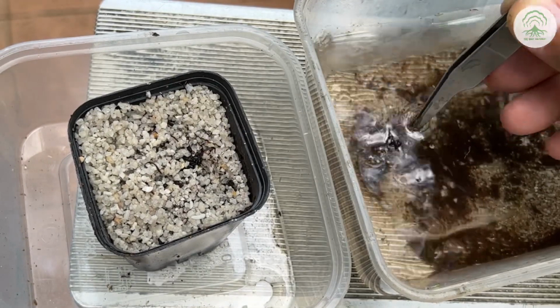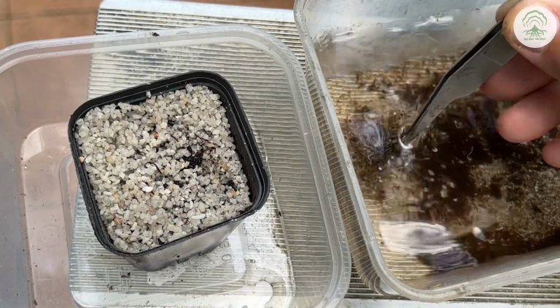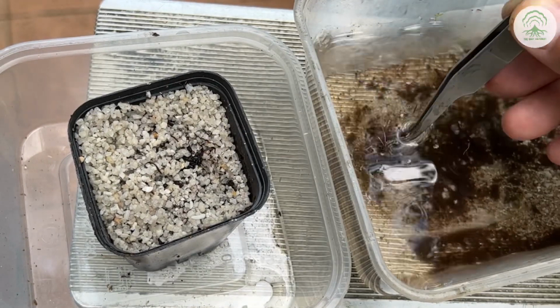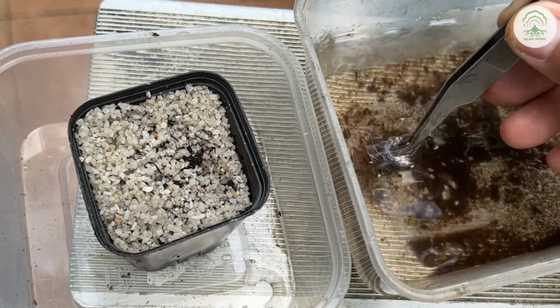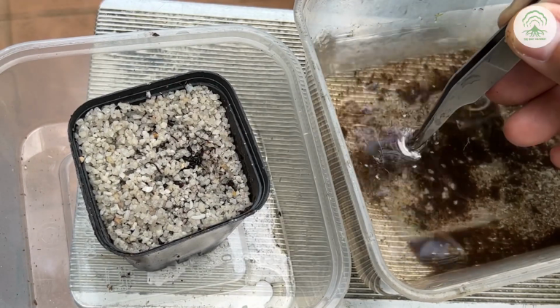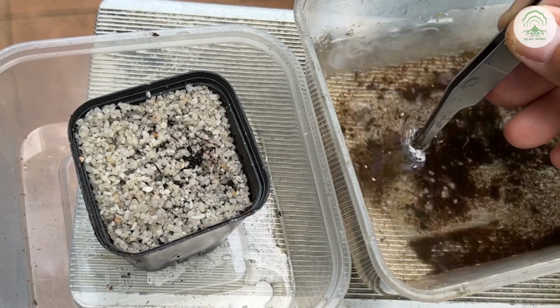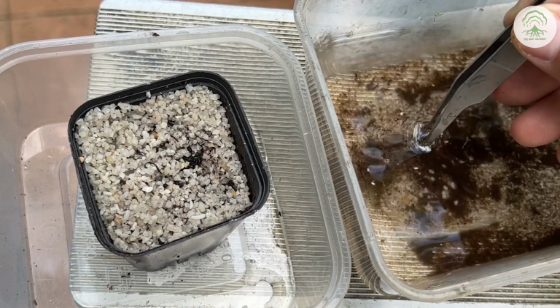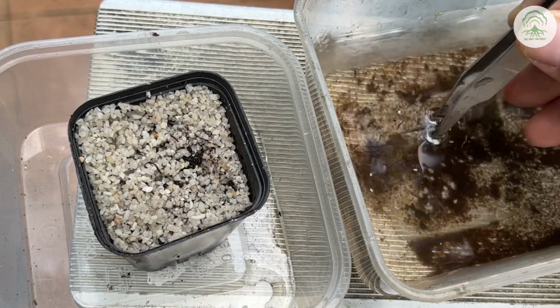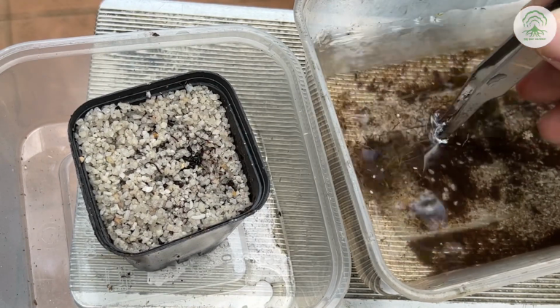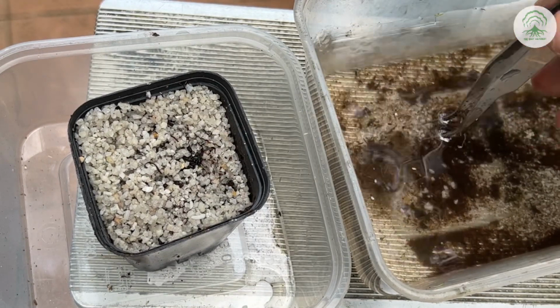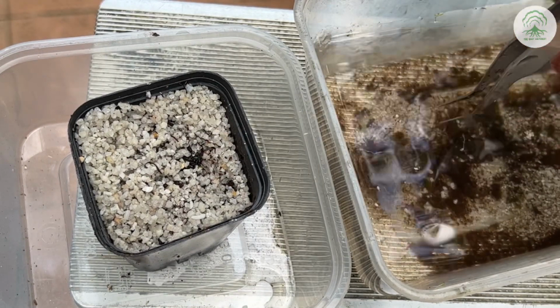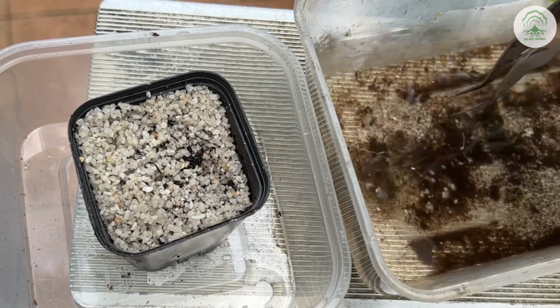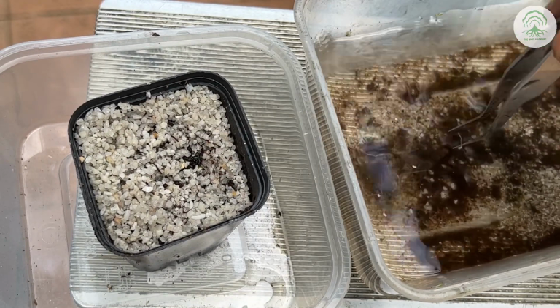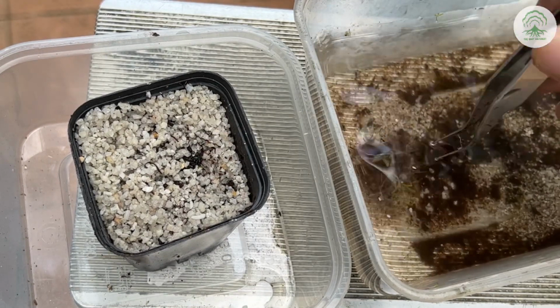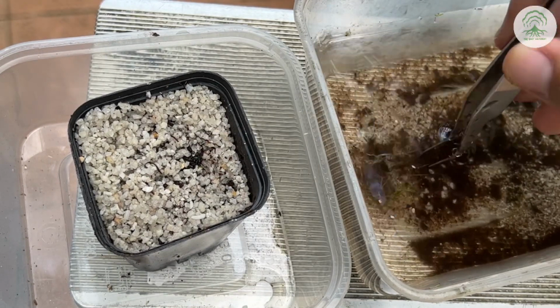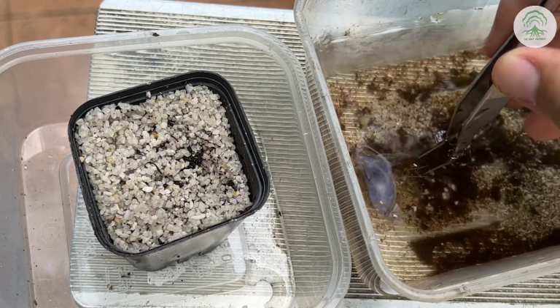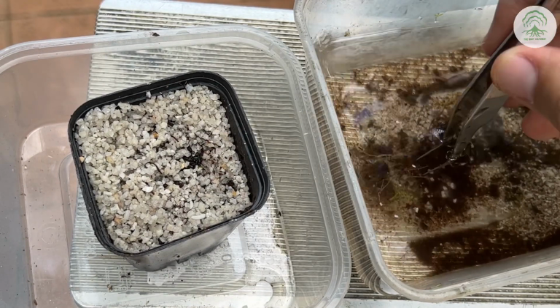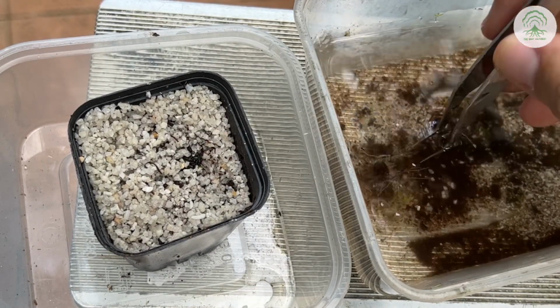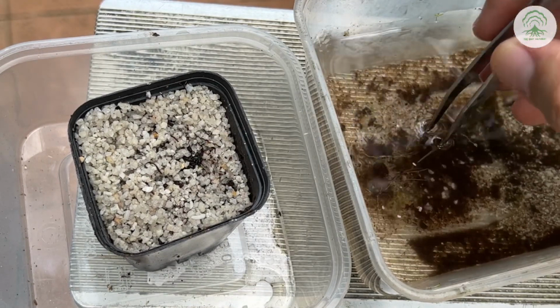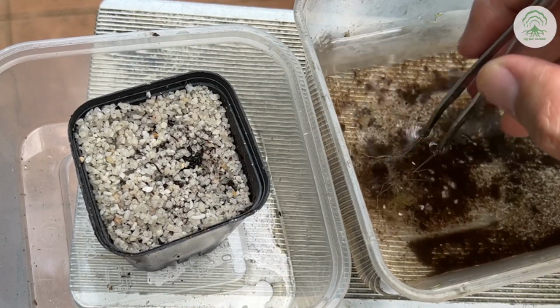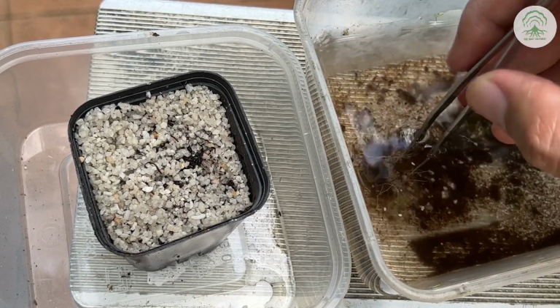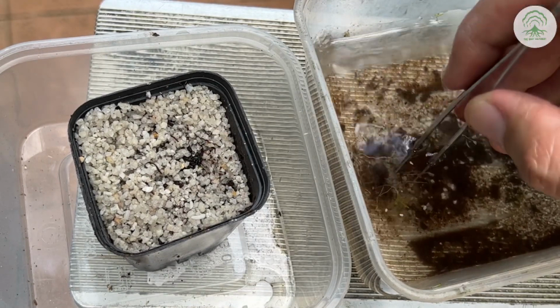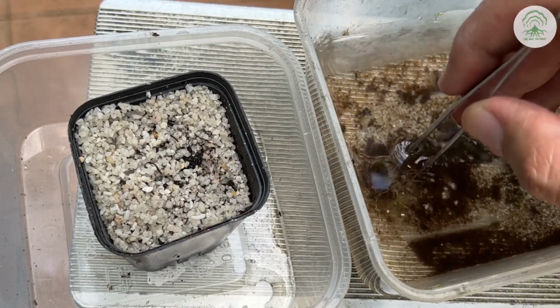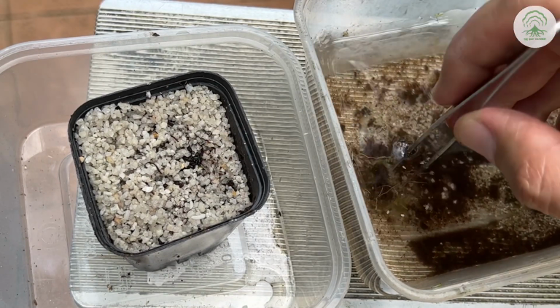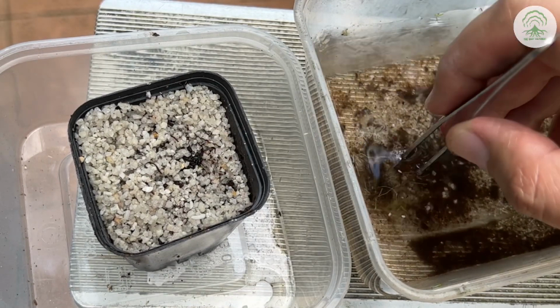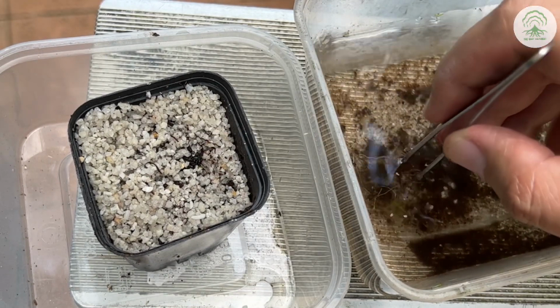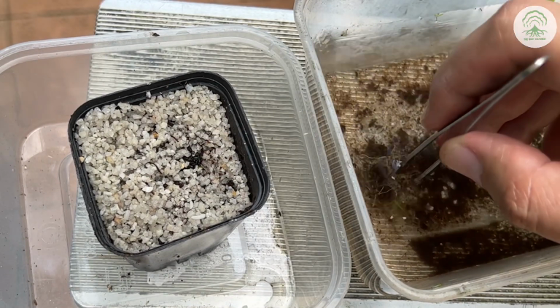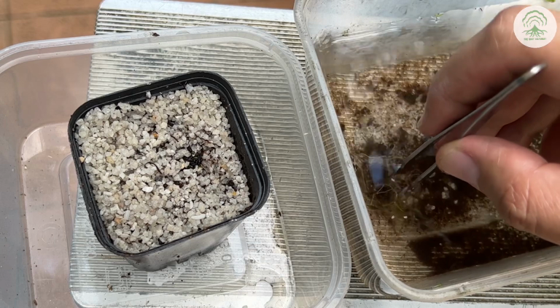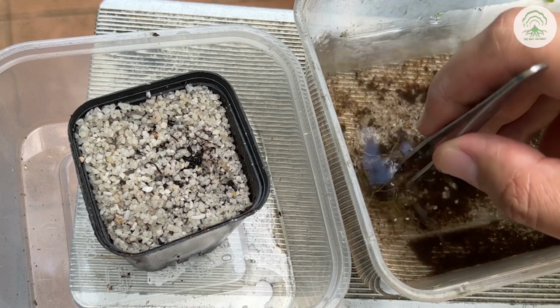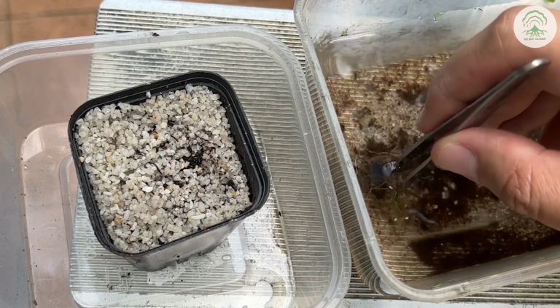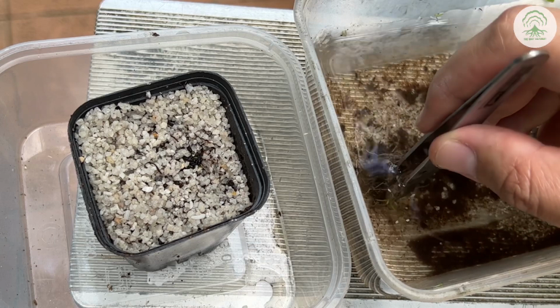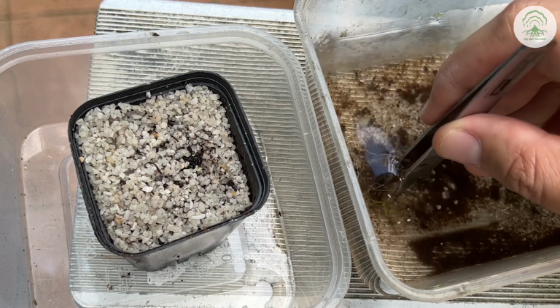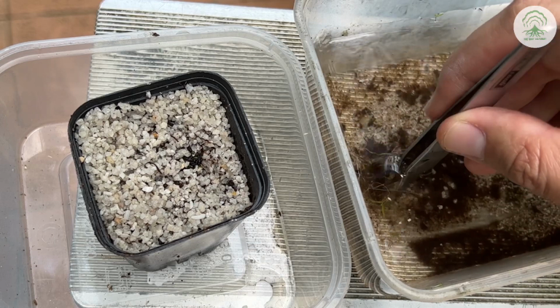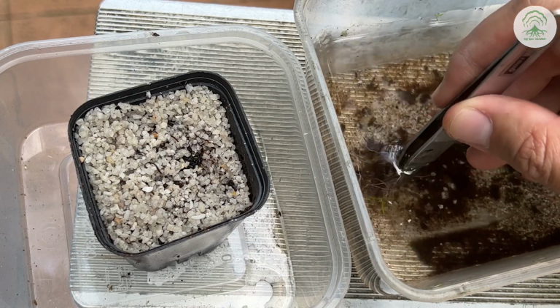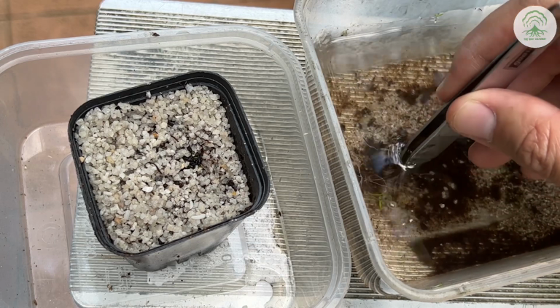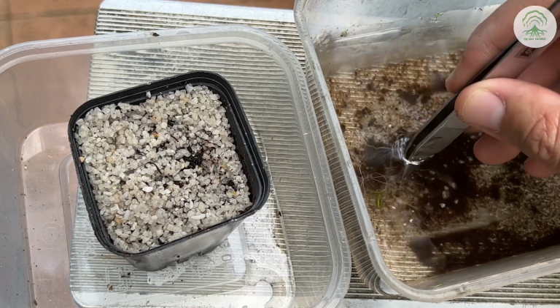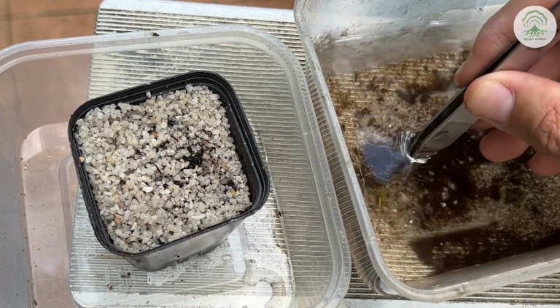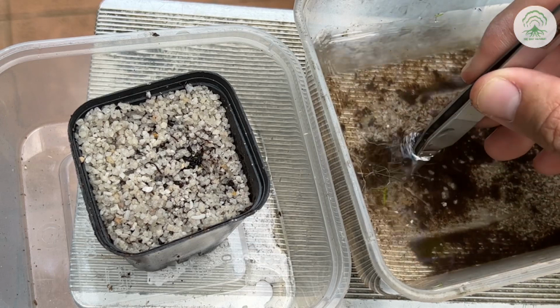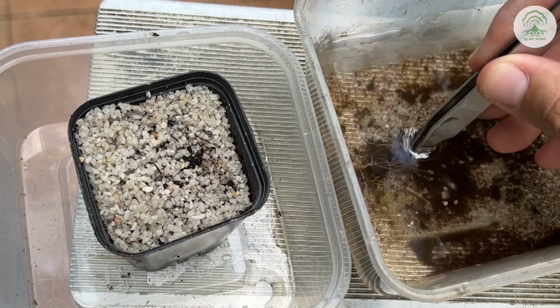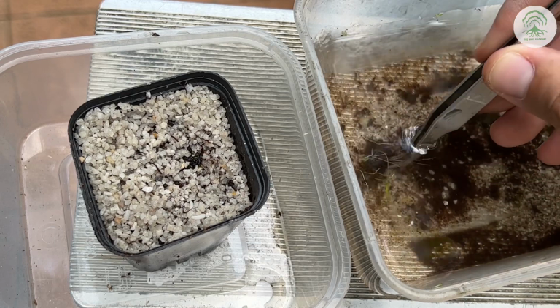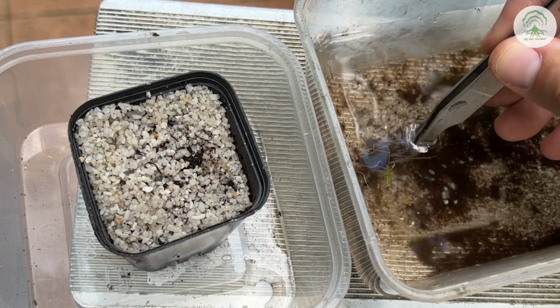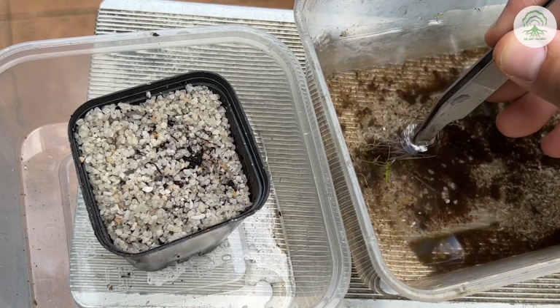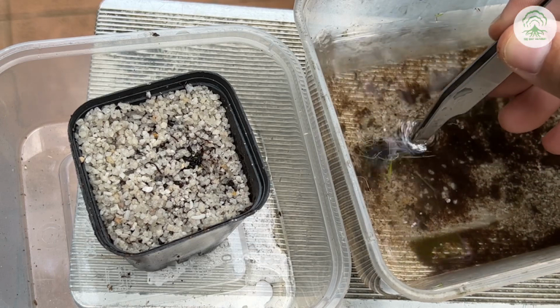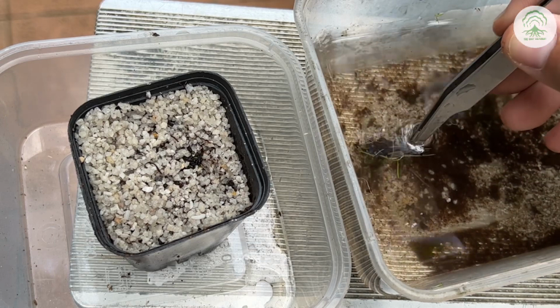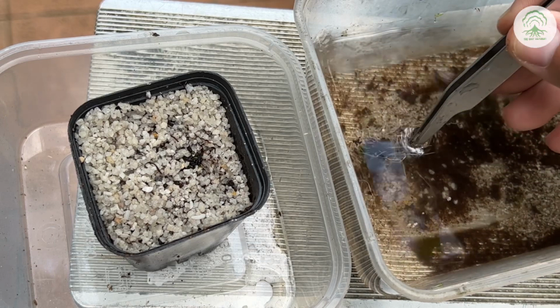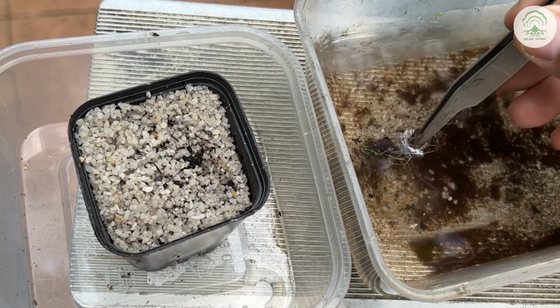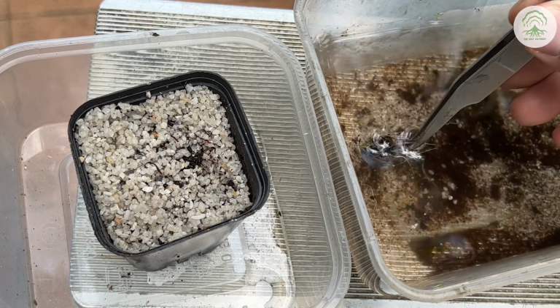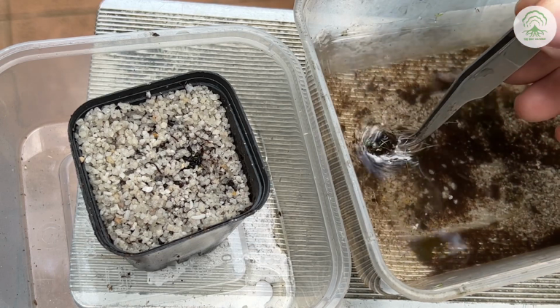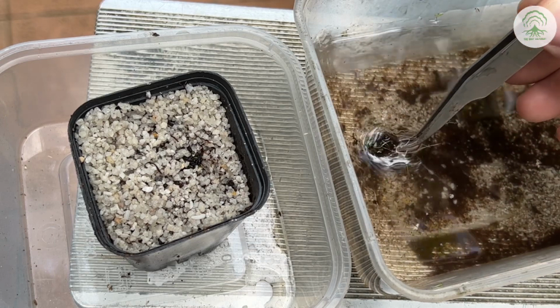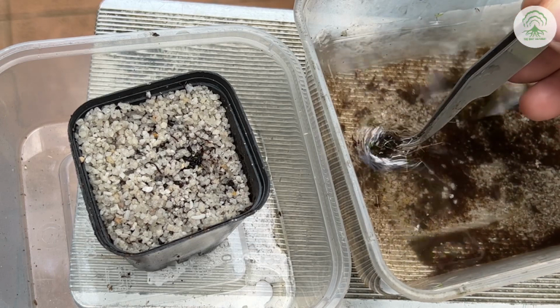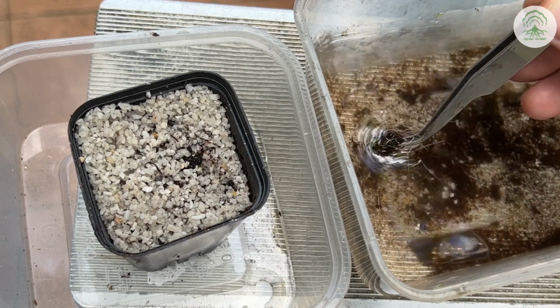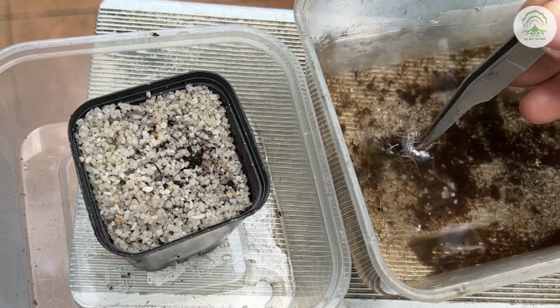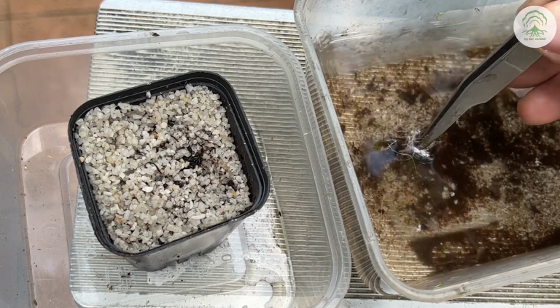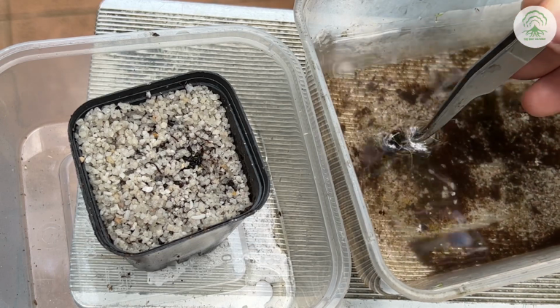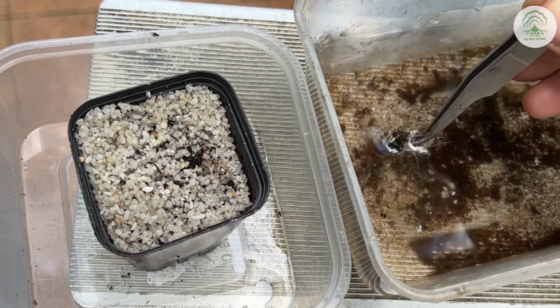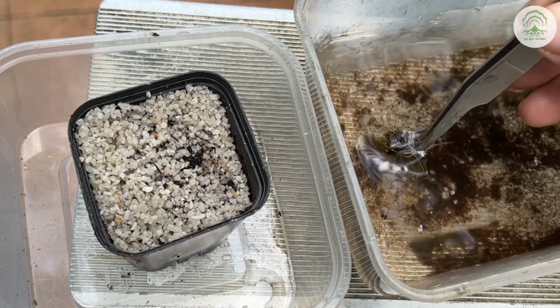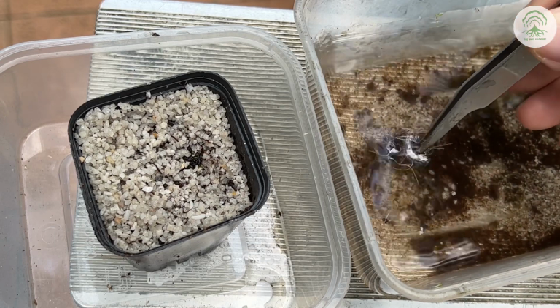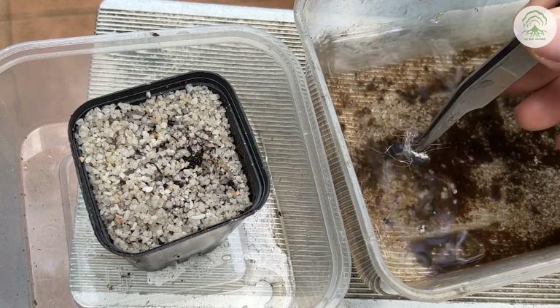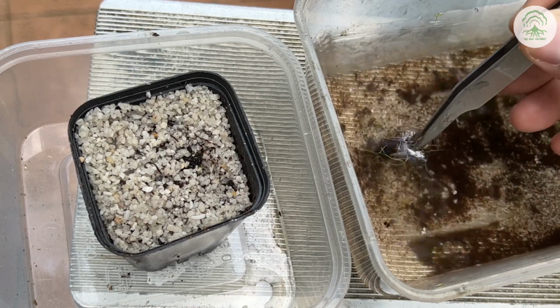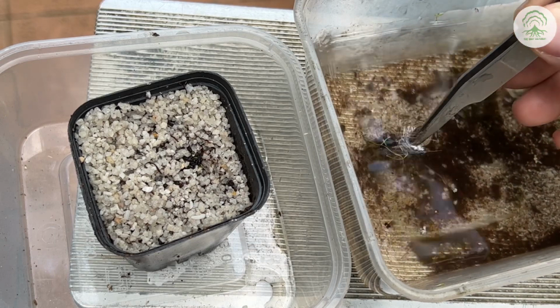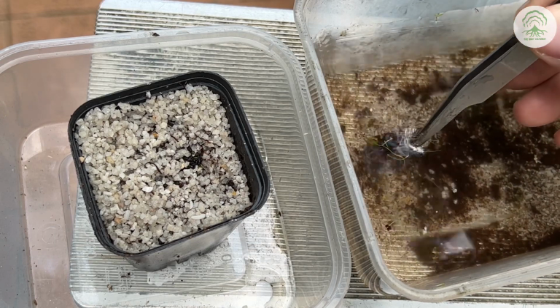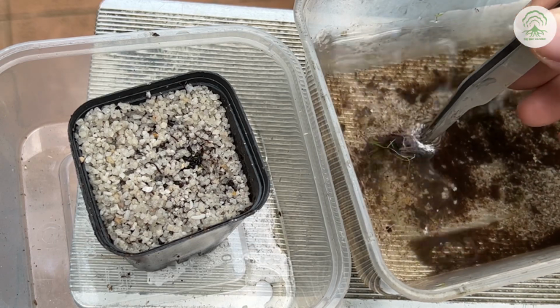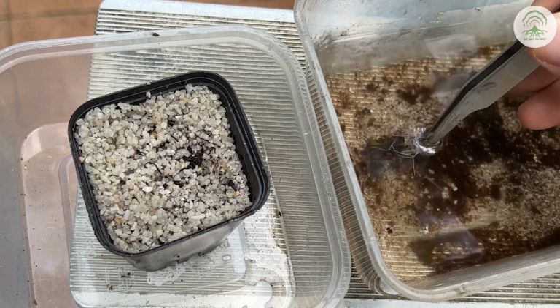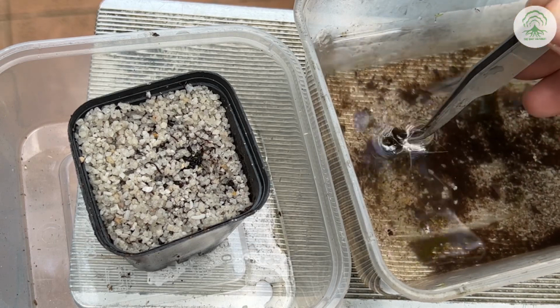So here we're just washing the plant, and this part is optional. It's just something that we like to do when we put the plant in new media or when we do repotting.